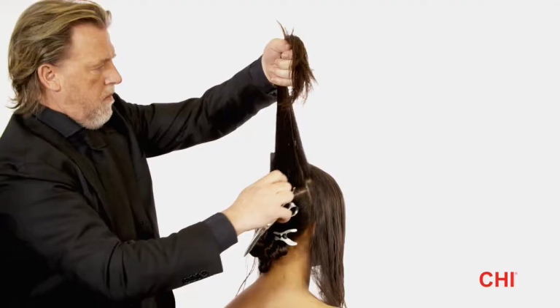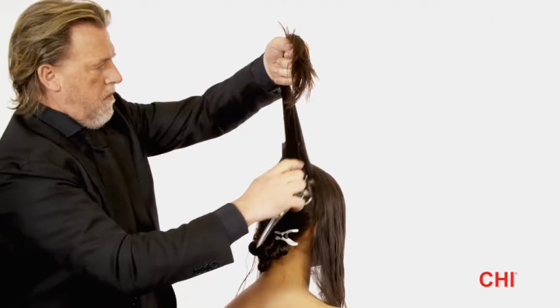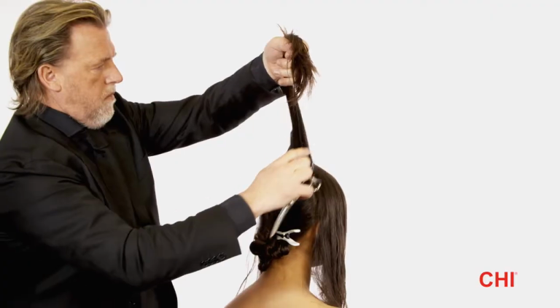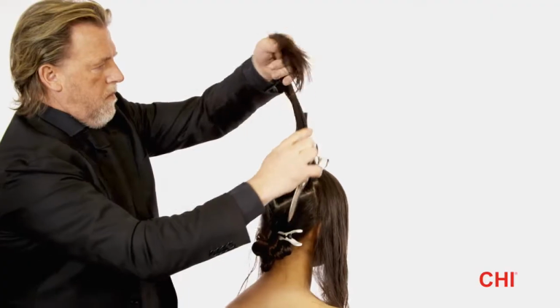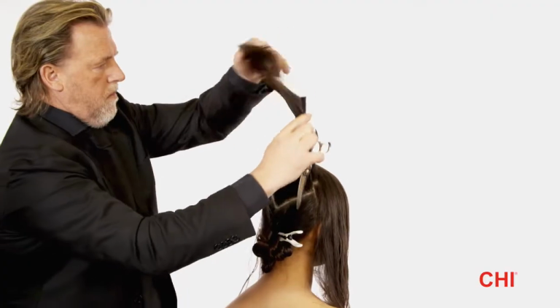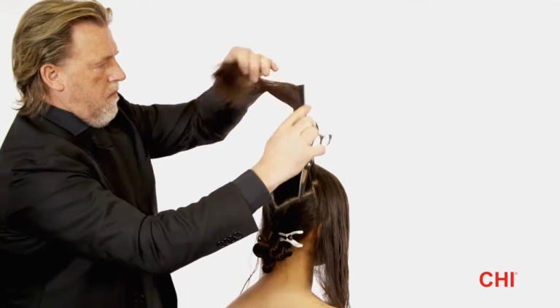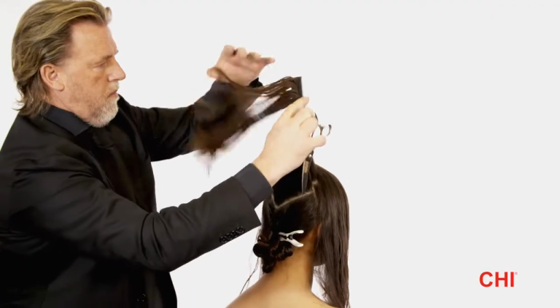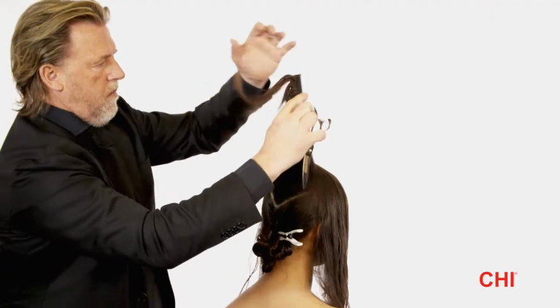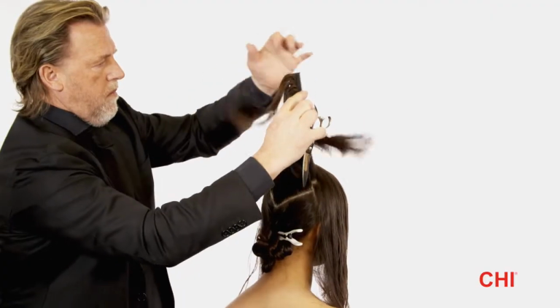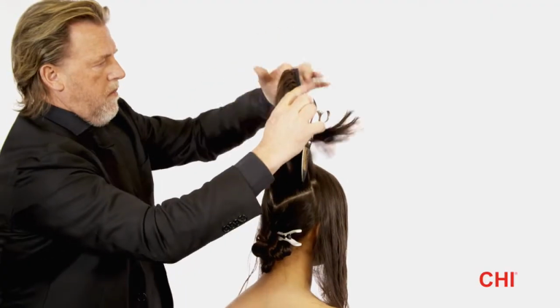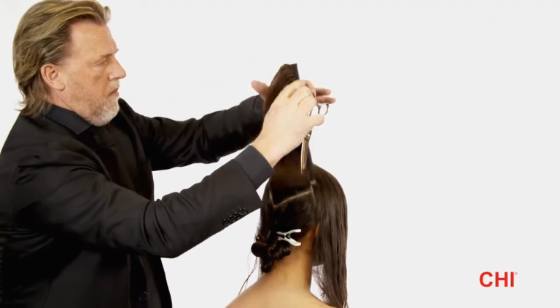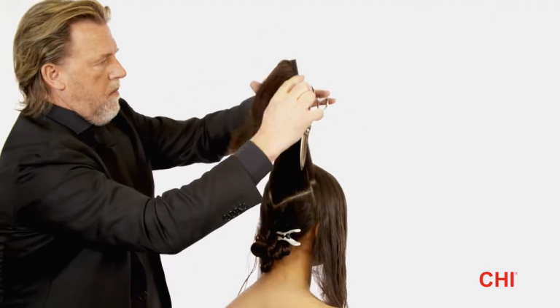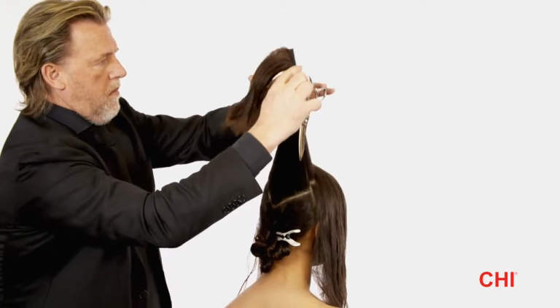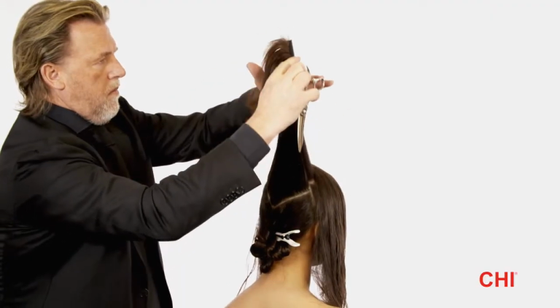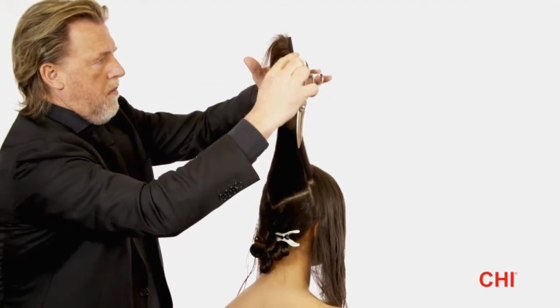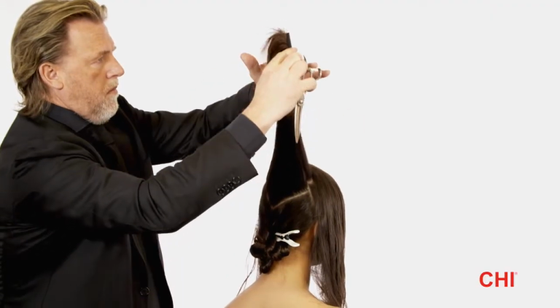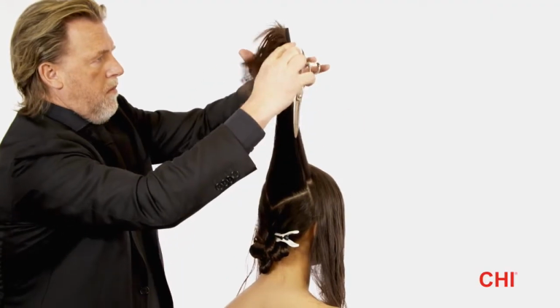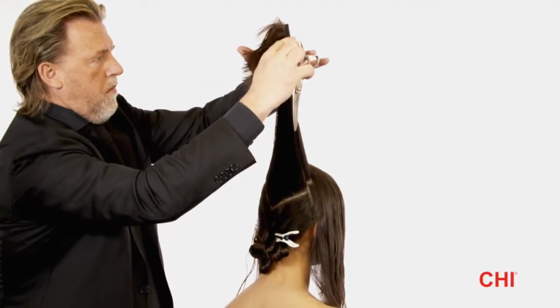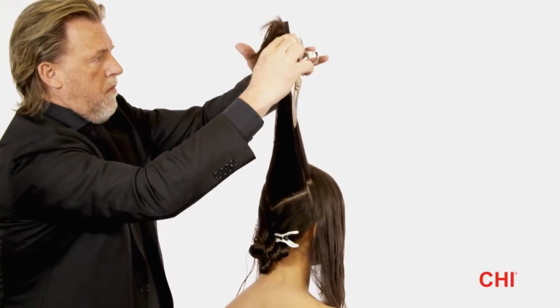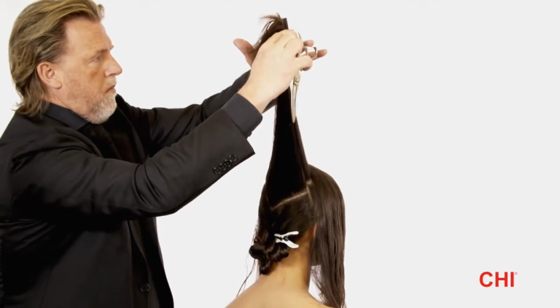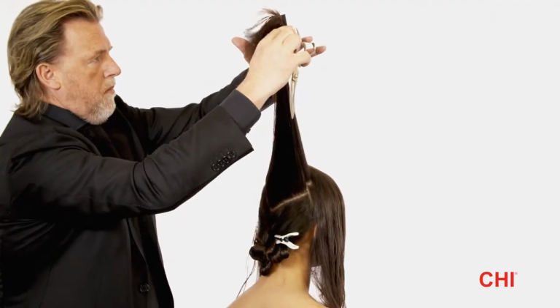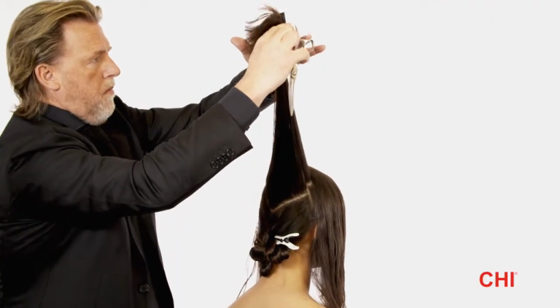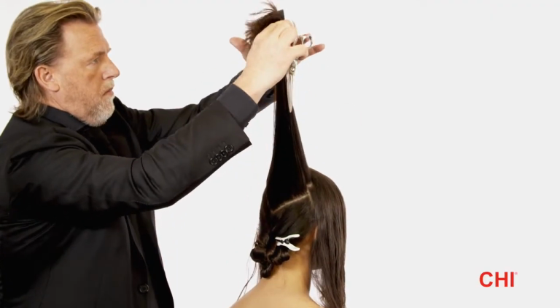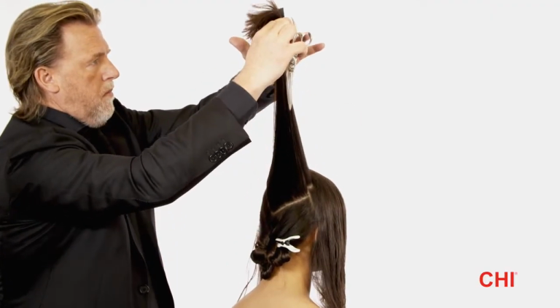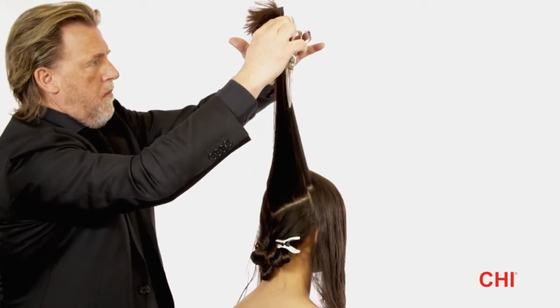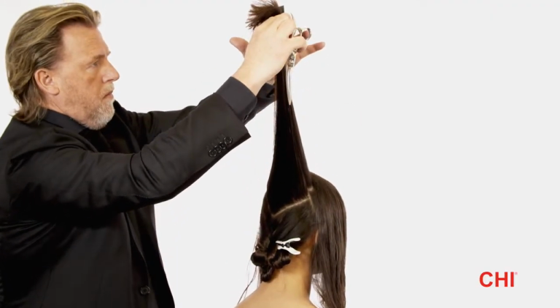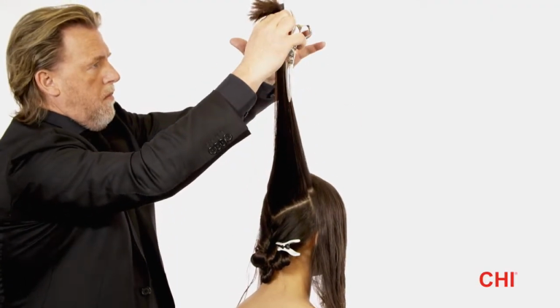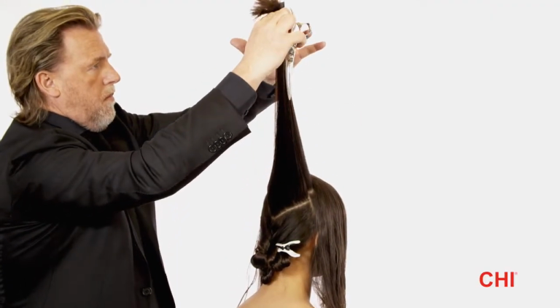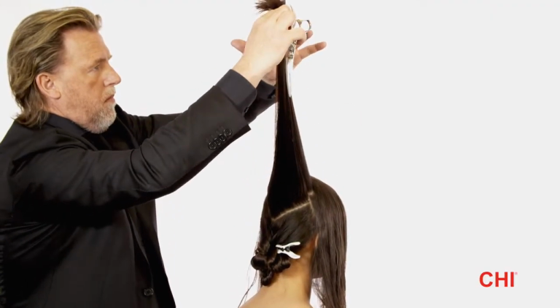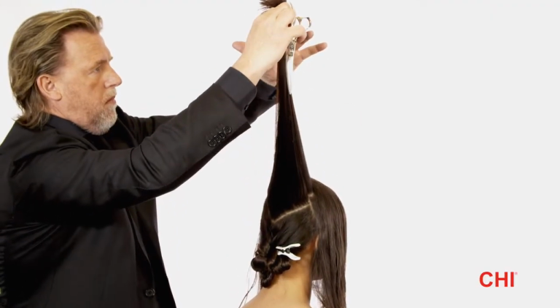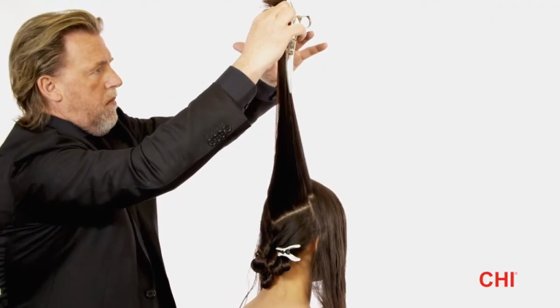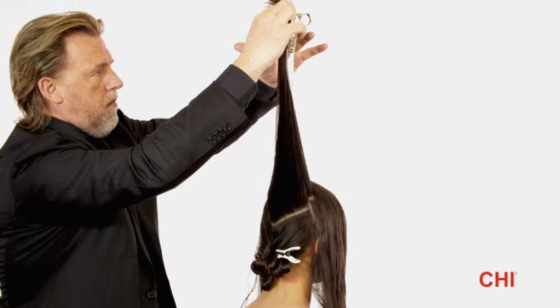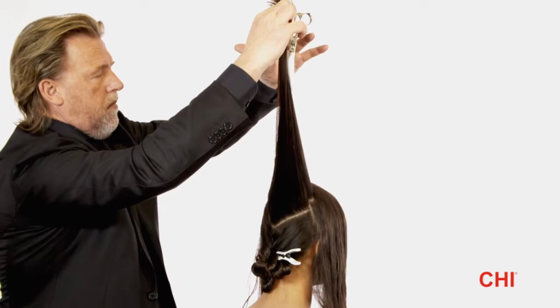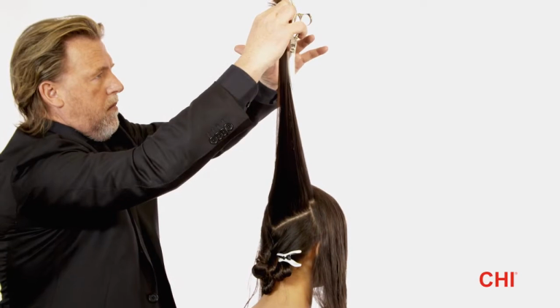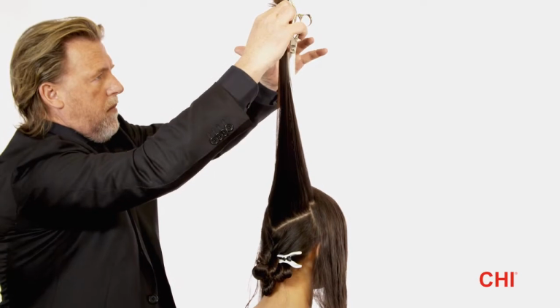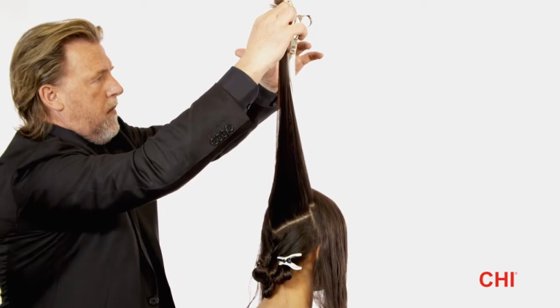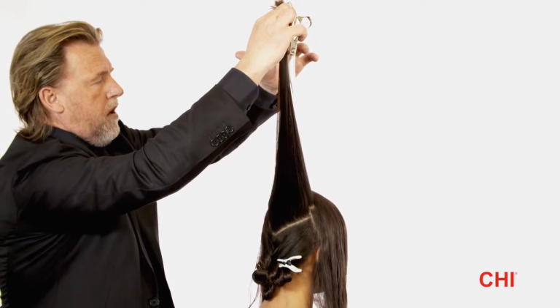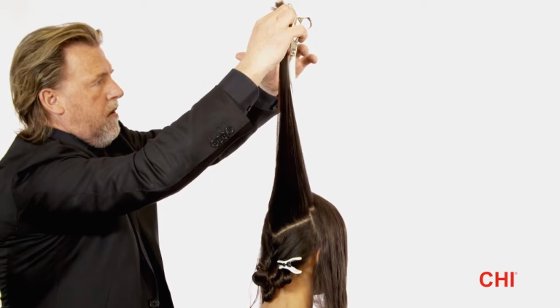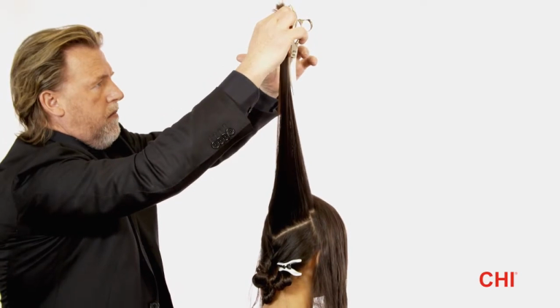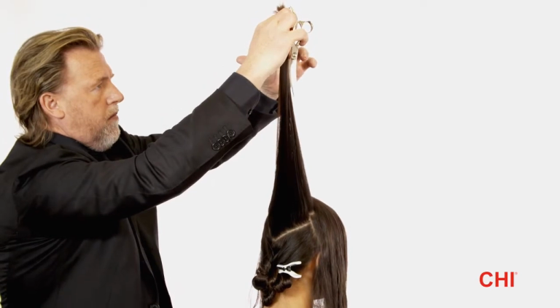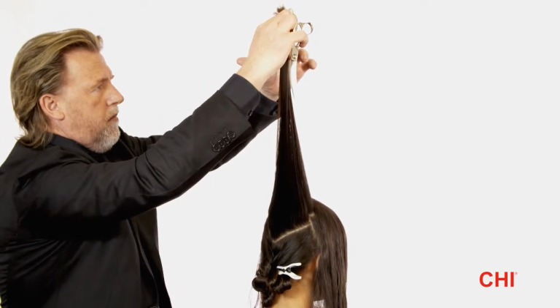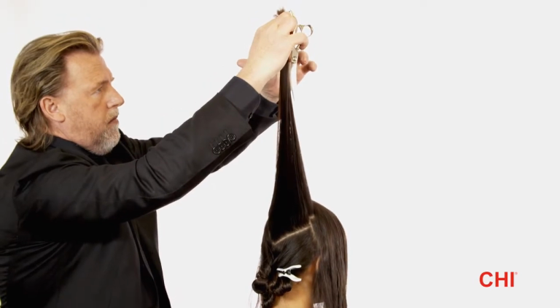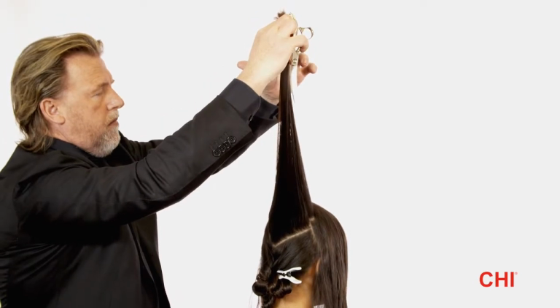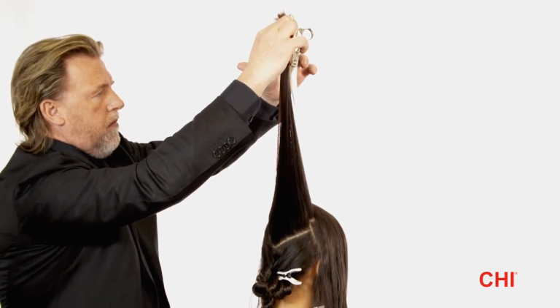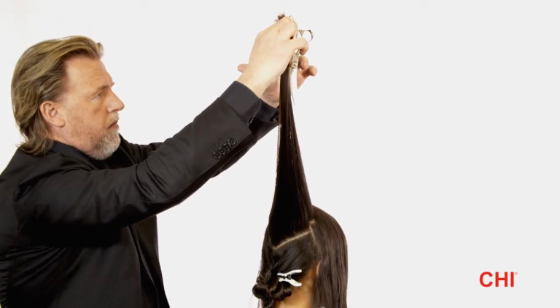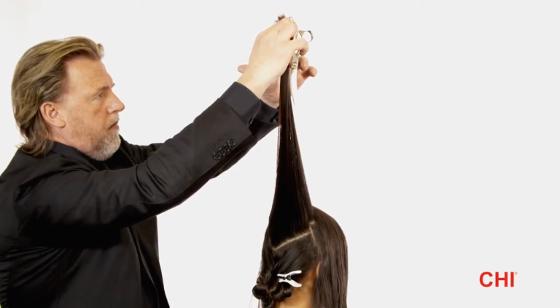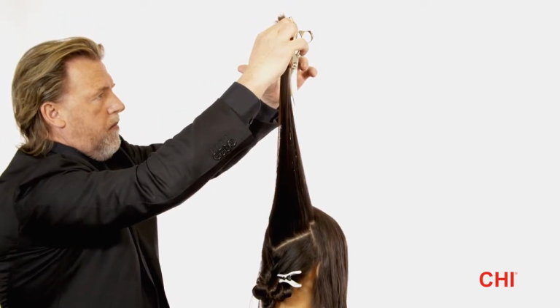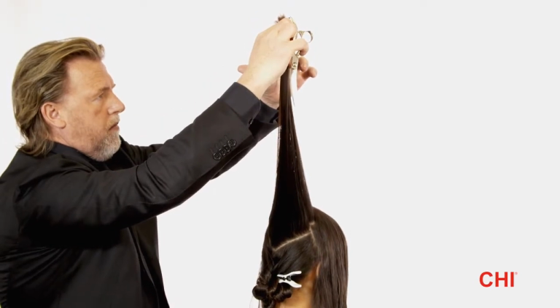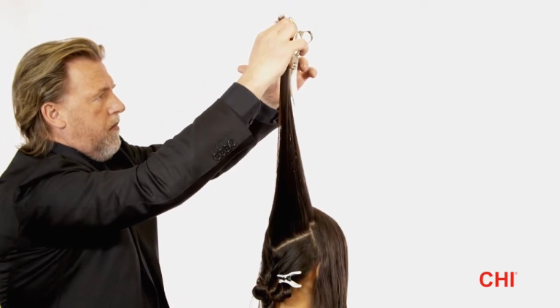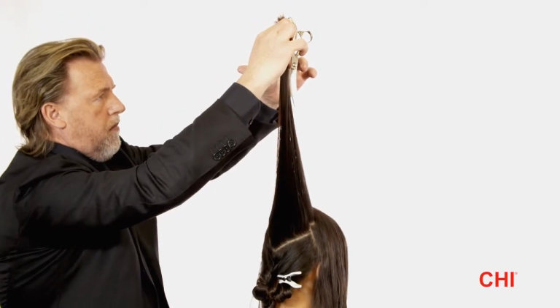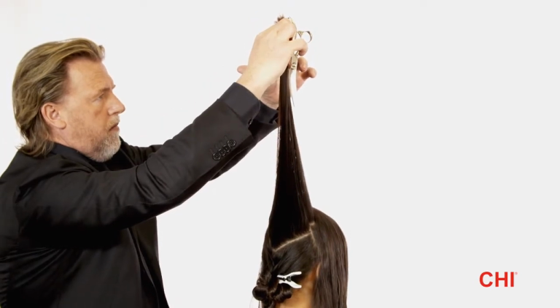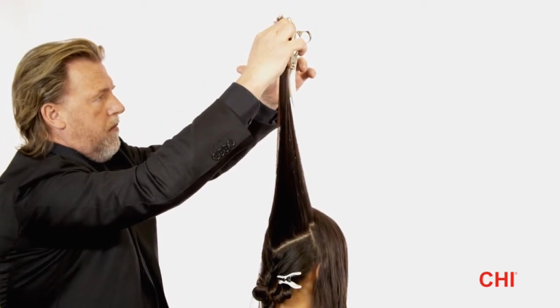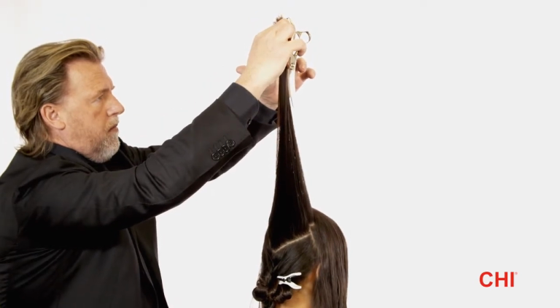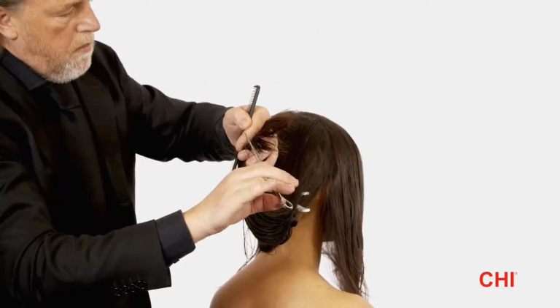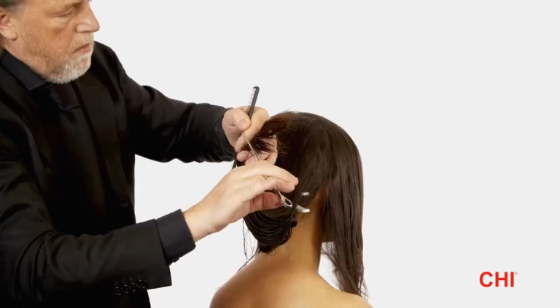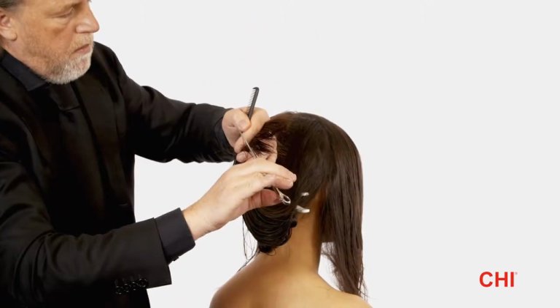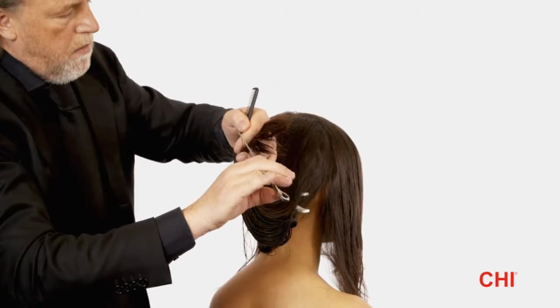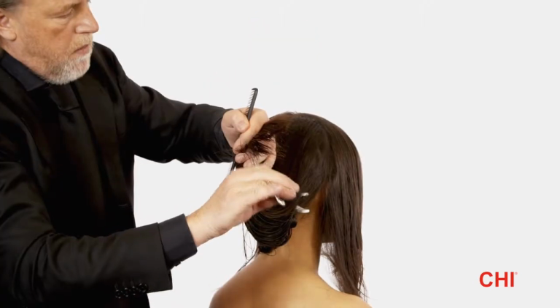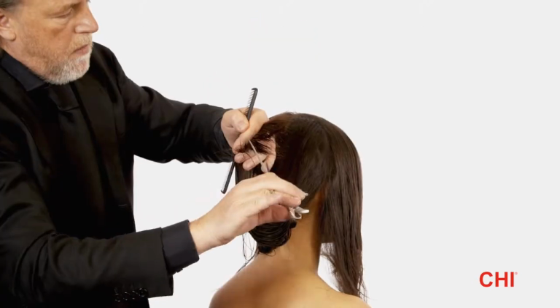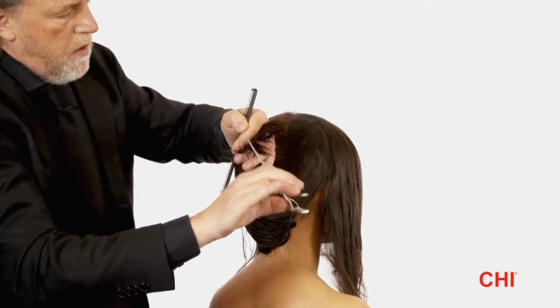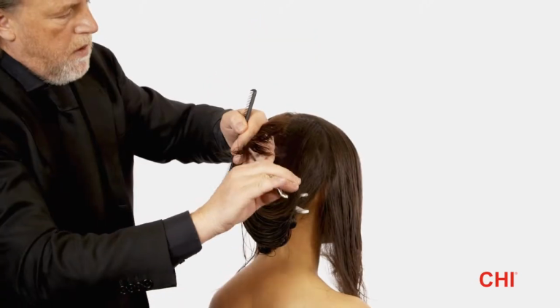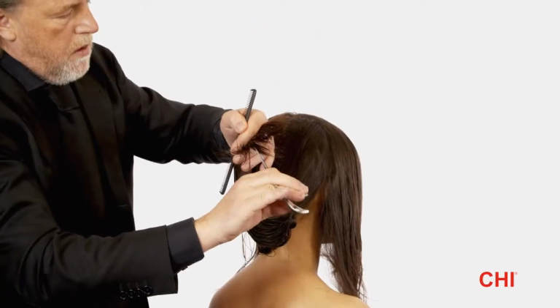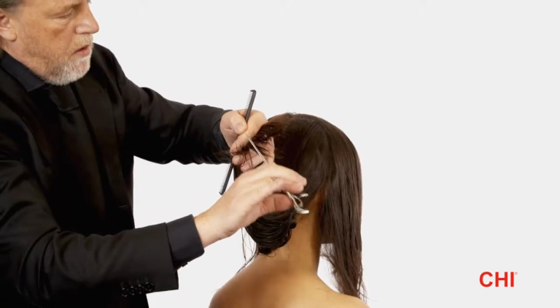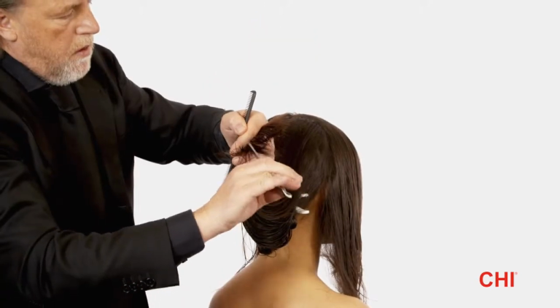Step 8. Mirror Step 7 on the opposite side of the crown. Once completed, pin up the section with a hair clip.